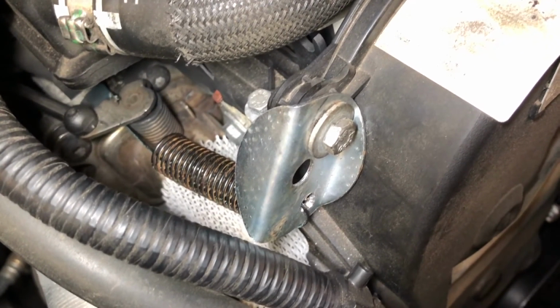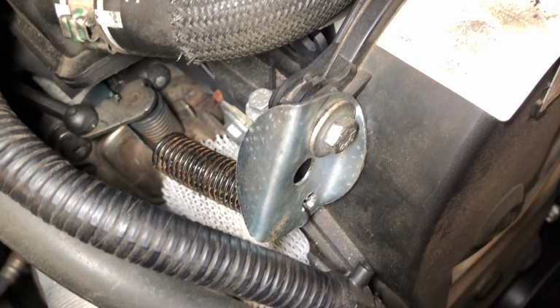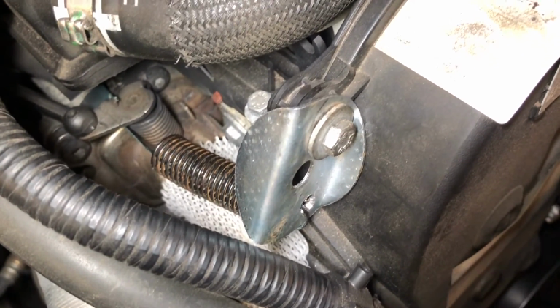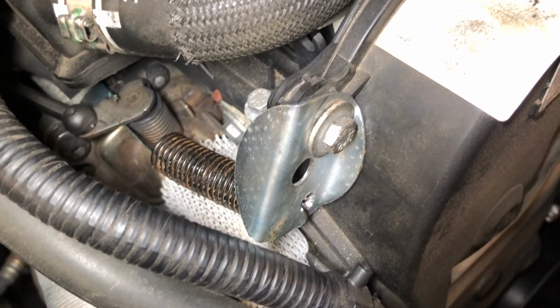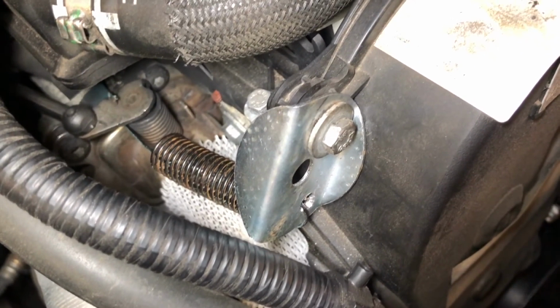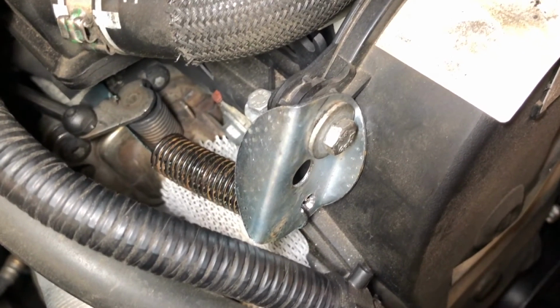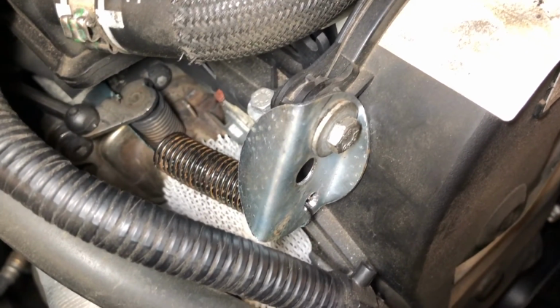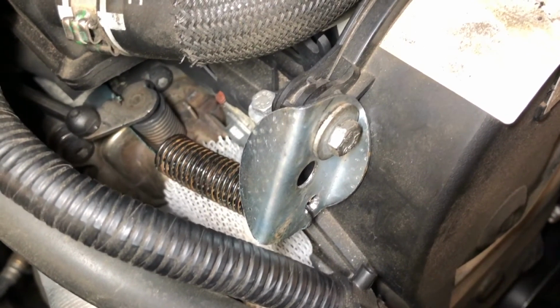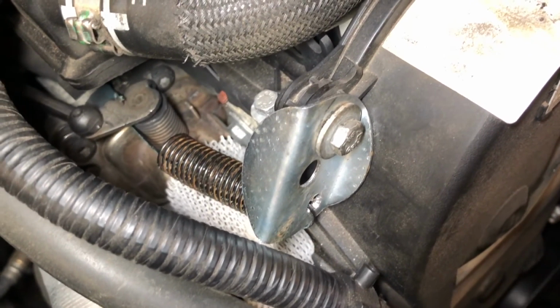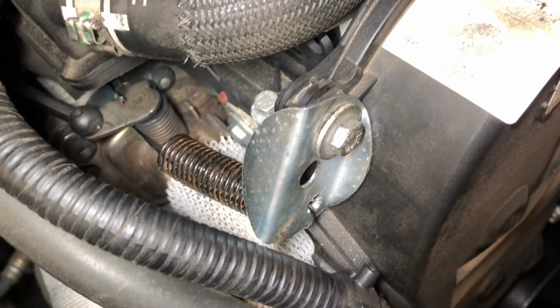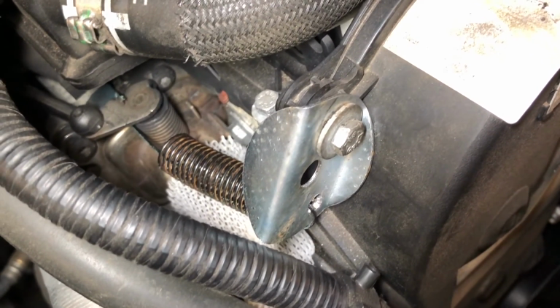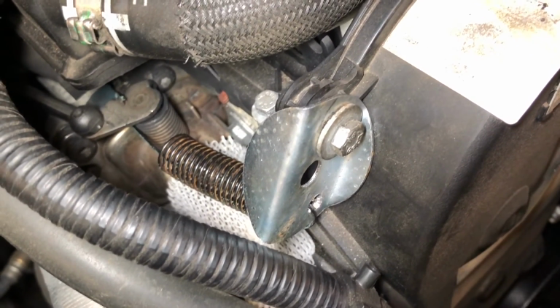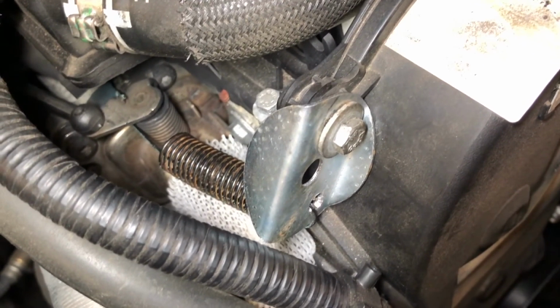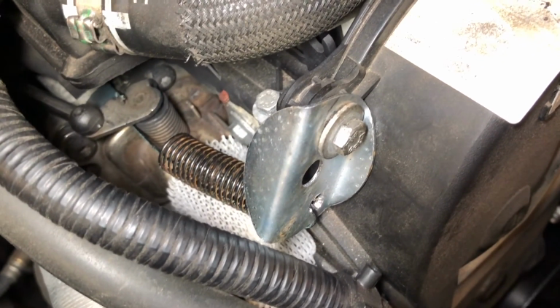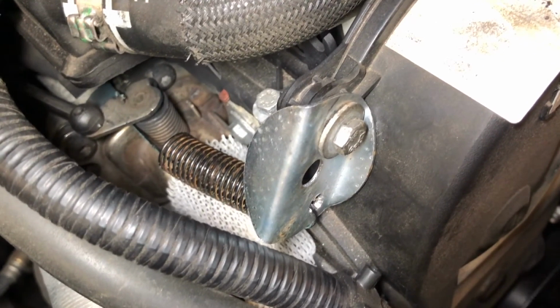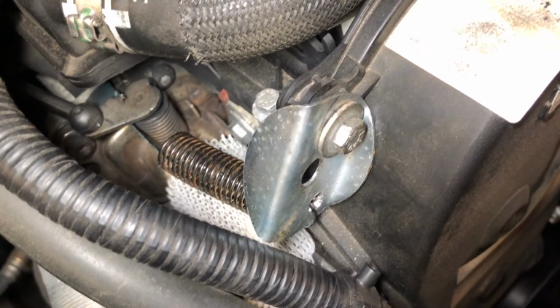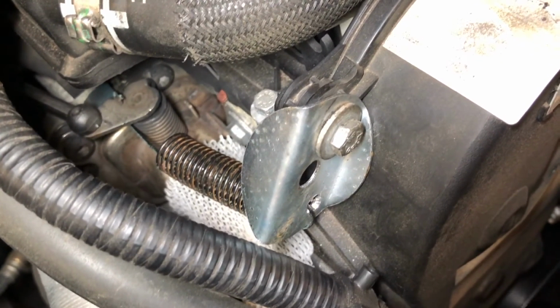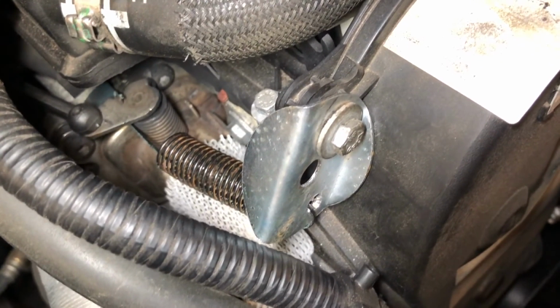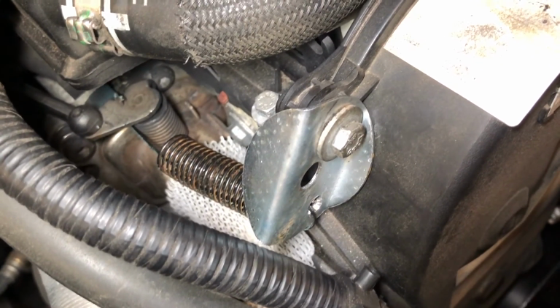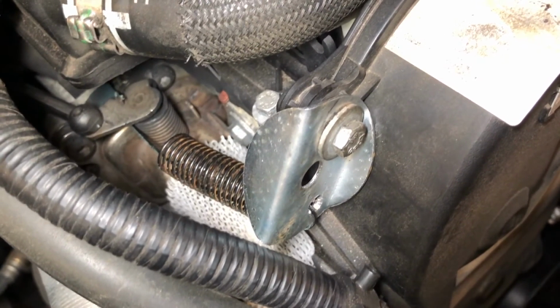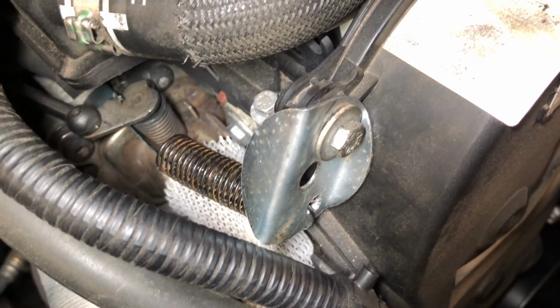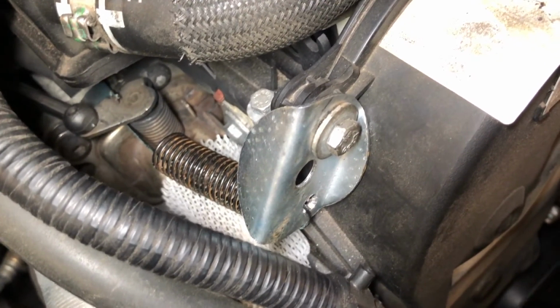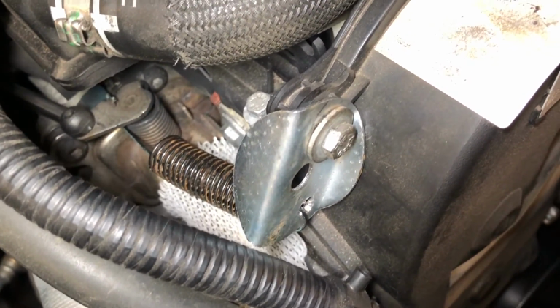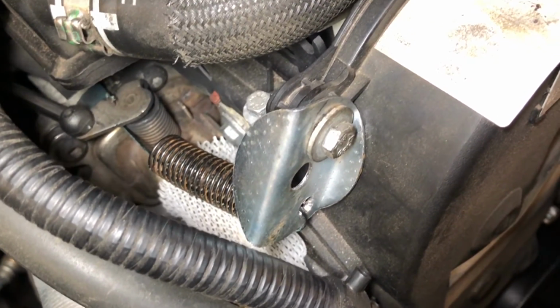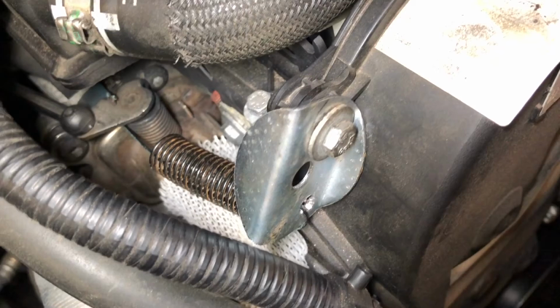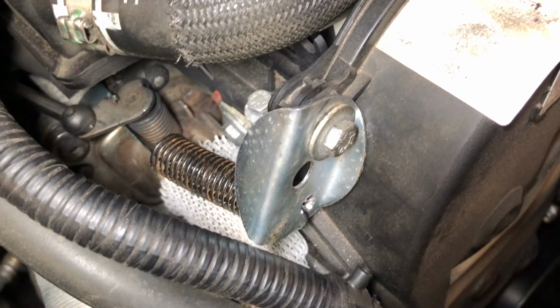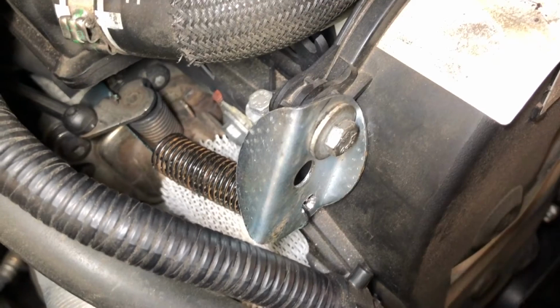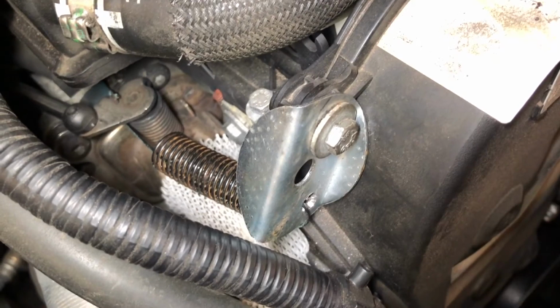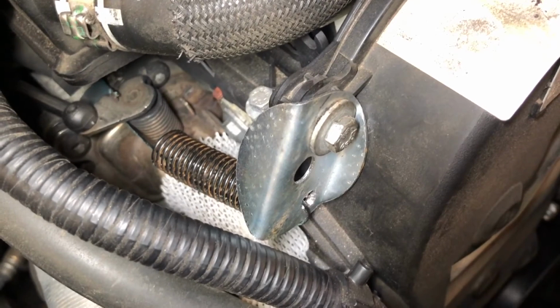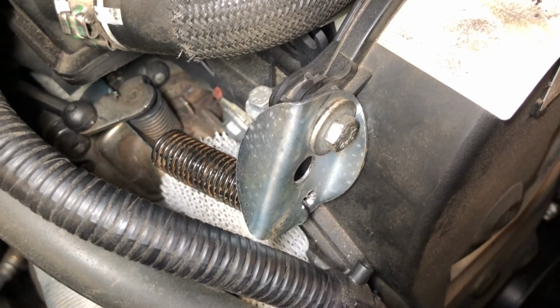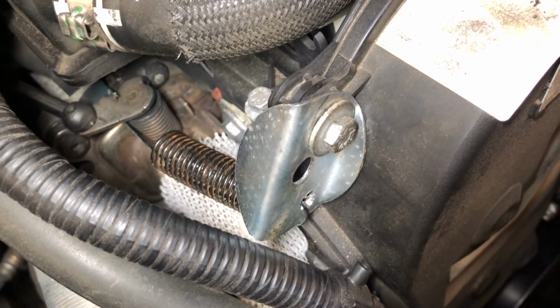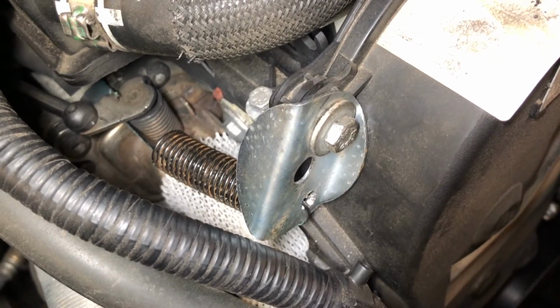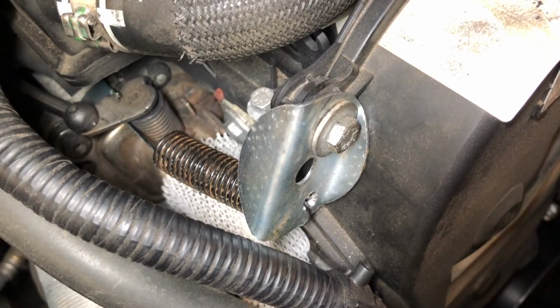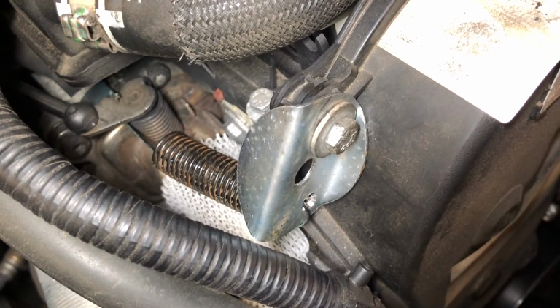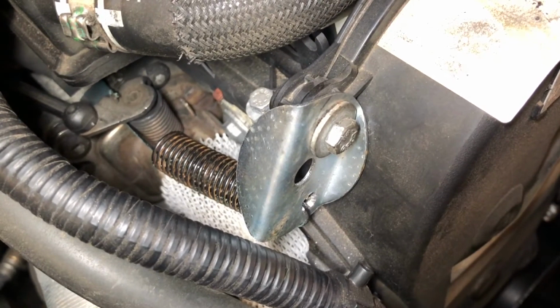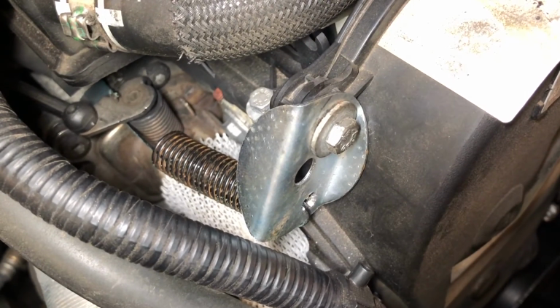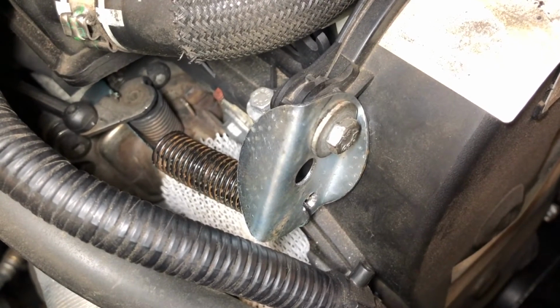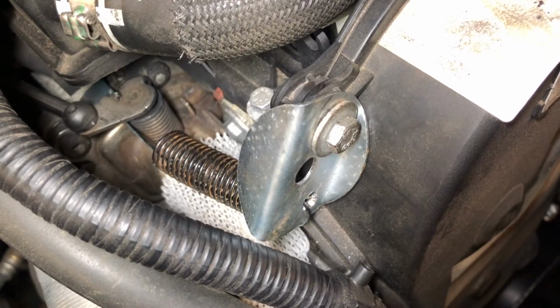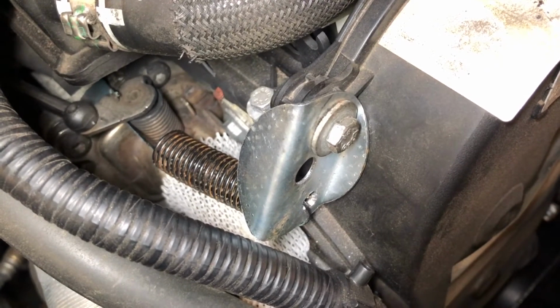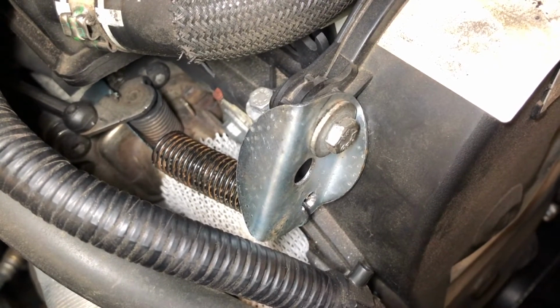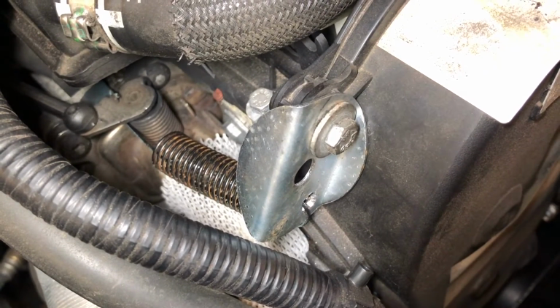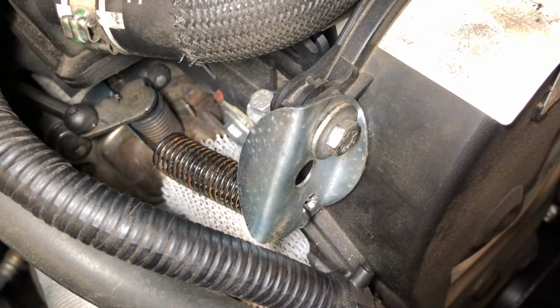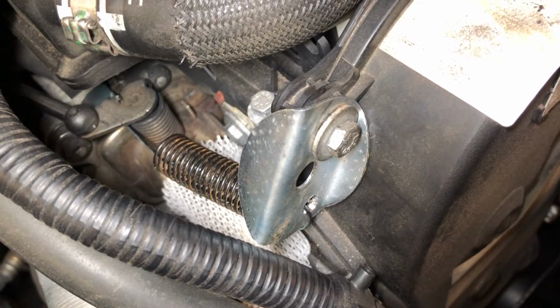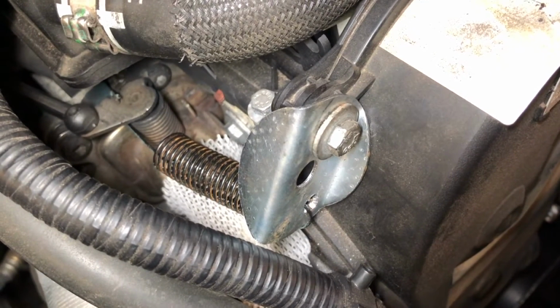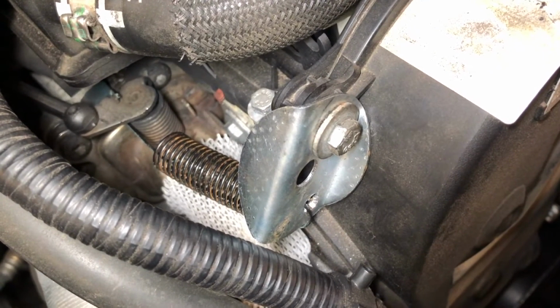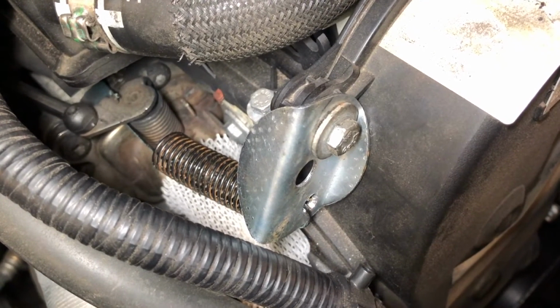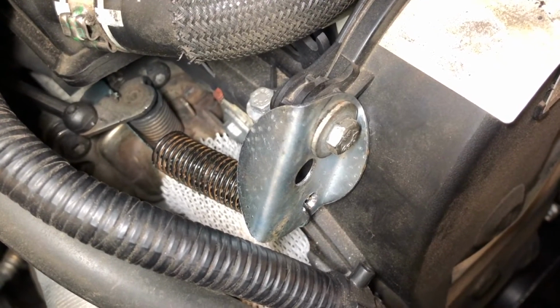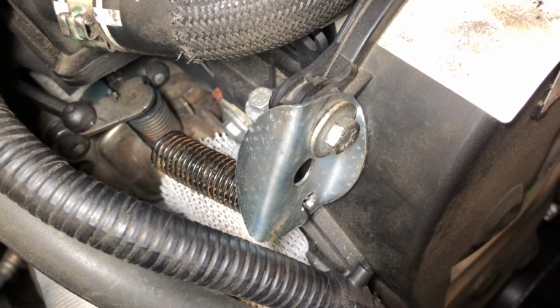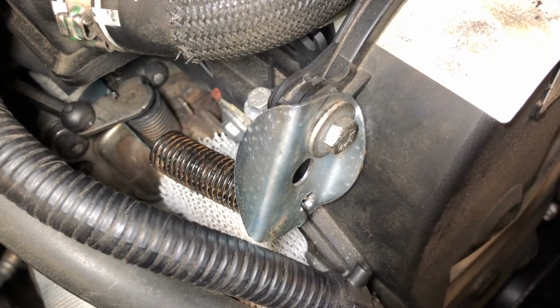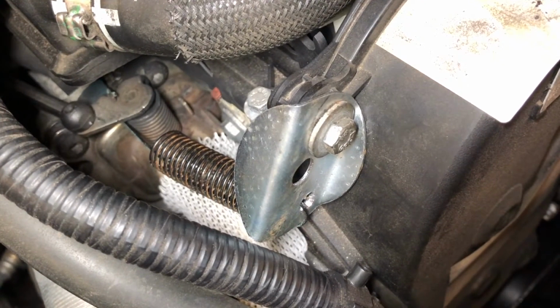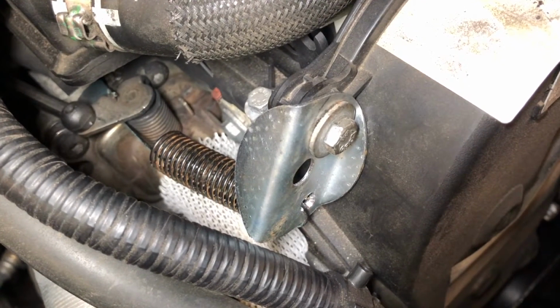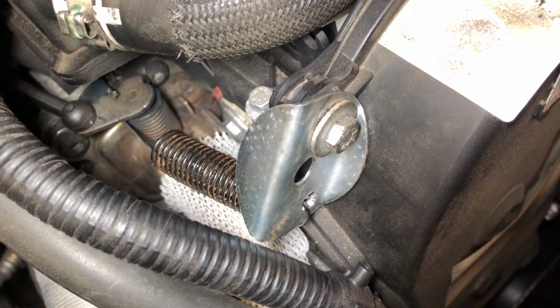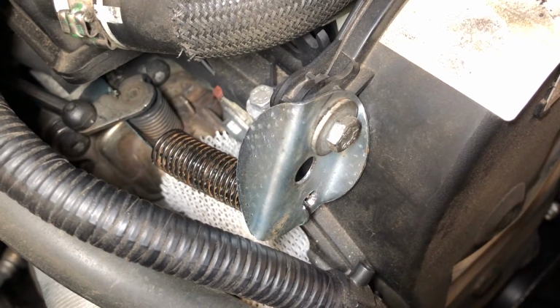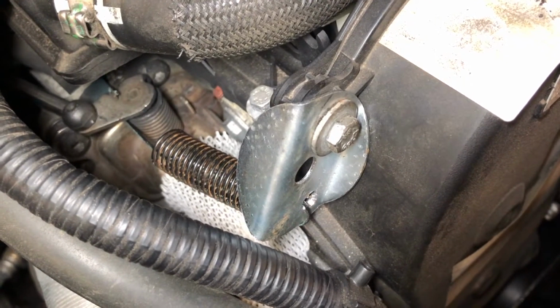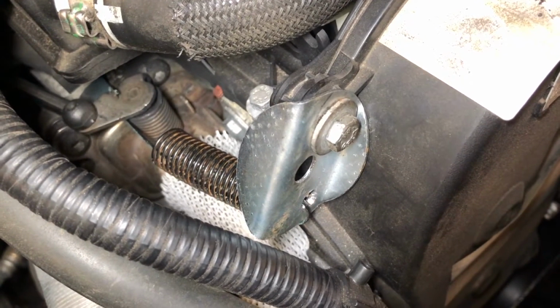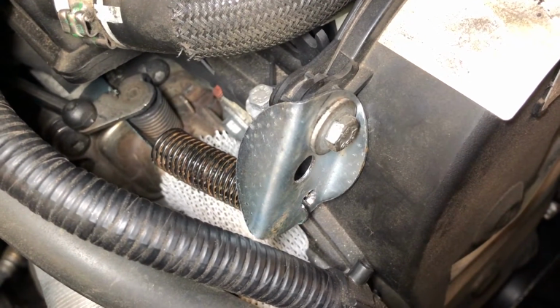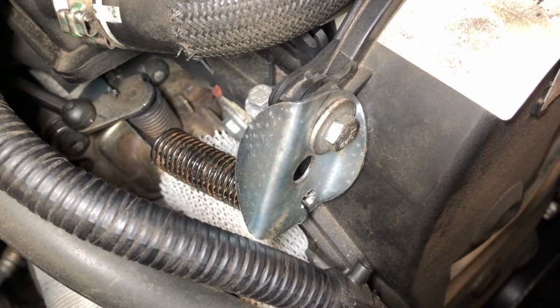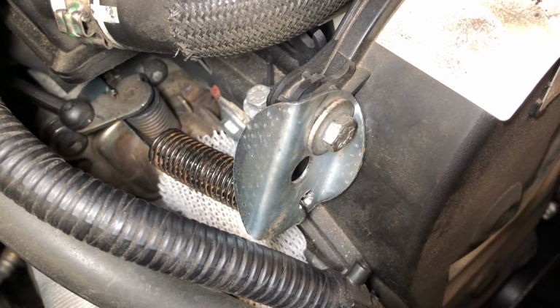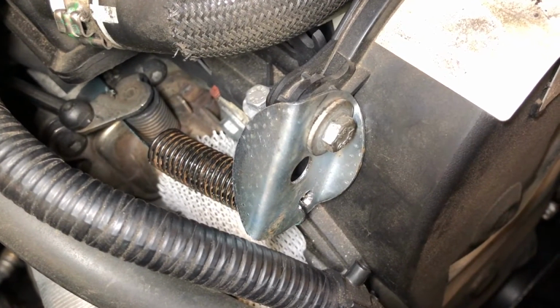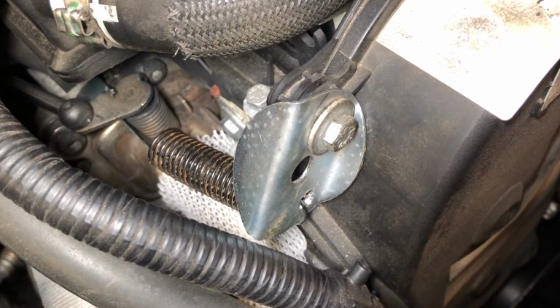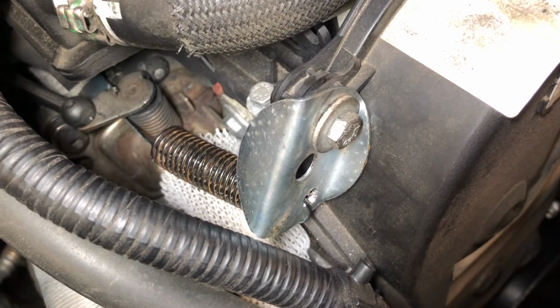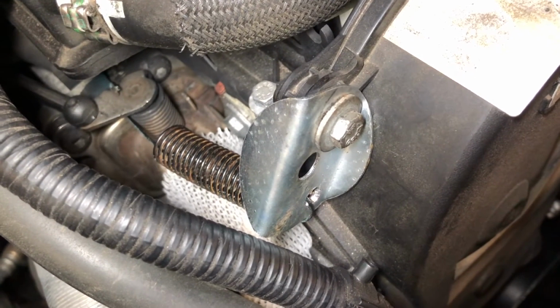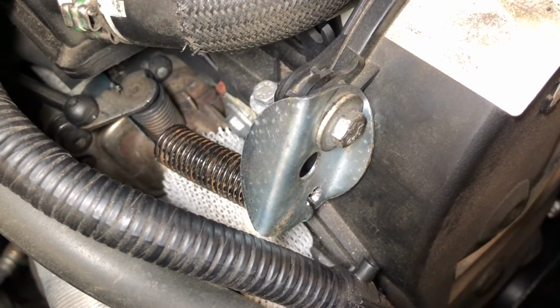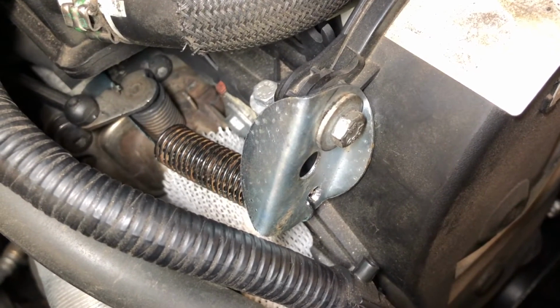Just delete the fault codes and take the car for a road test, and you'll find that the fault has disappeared.